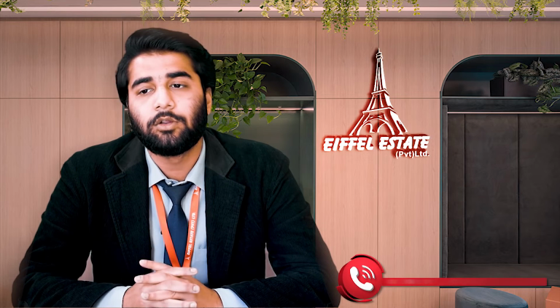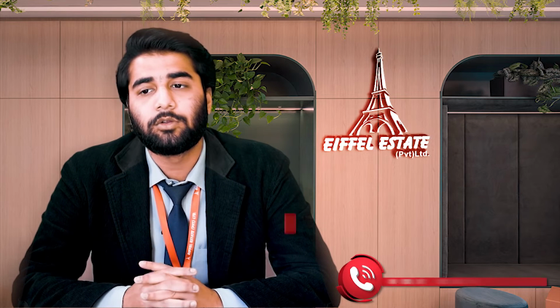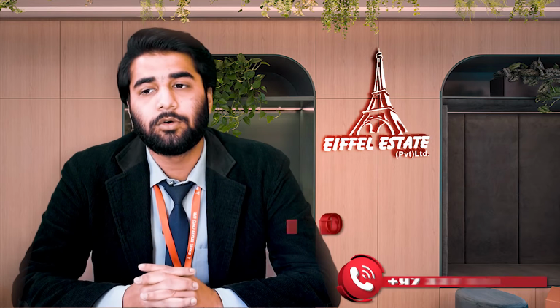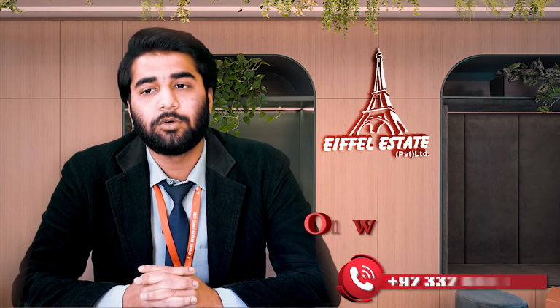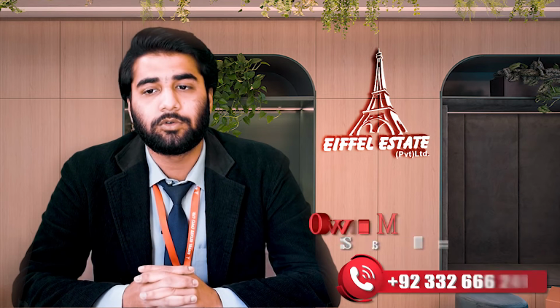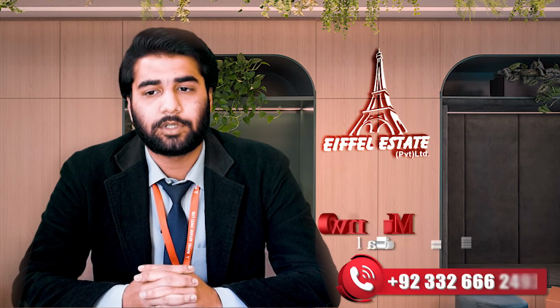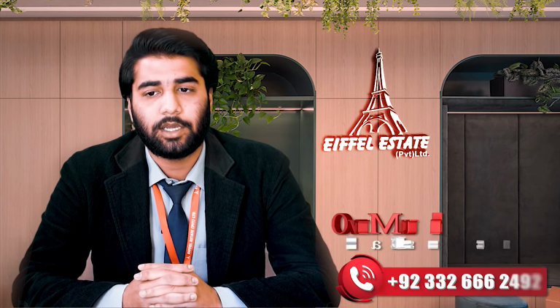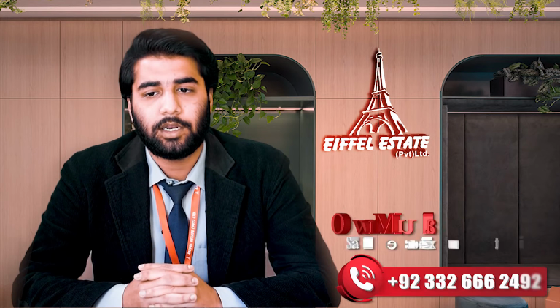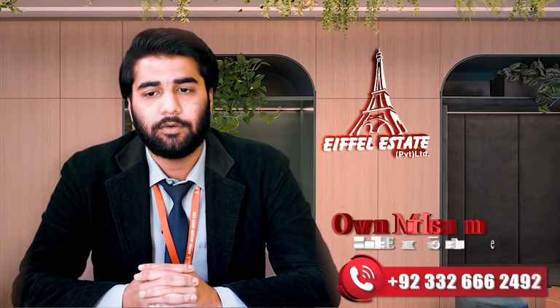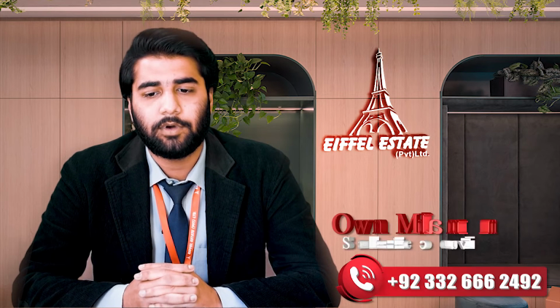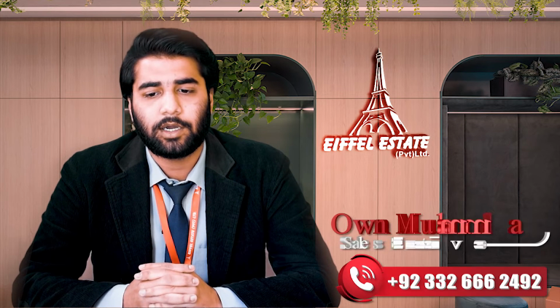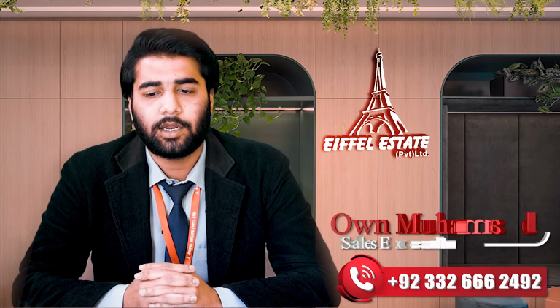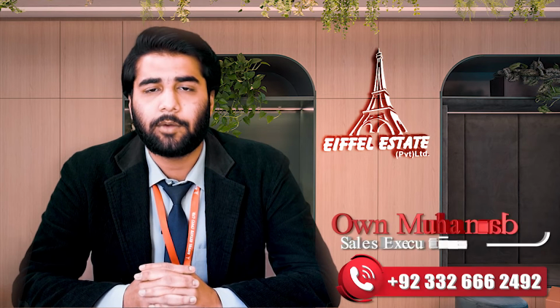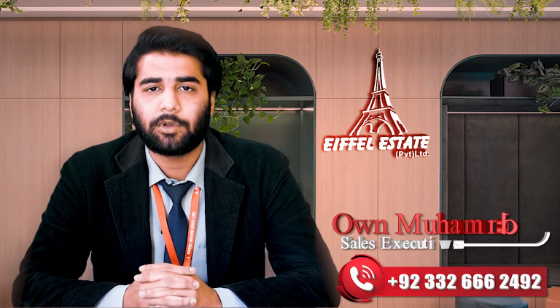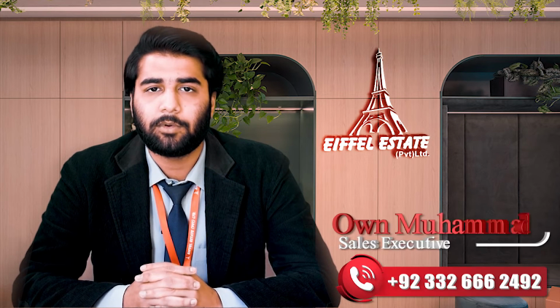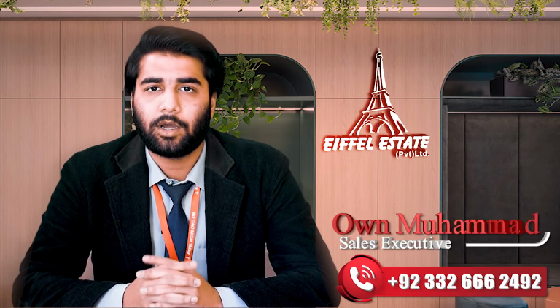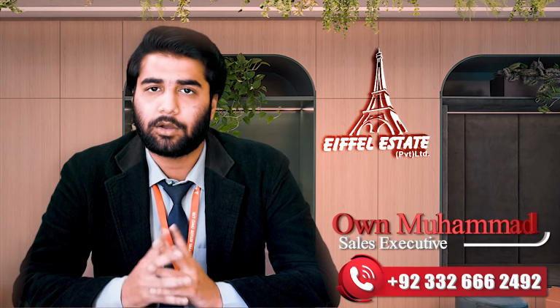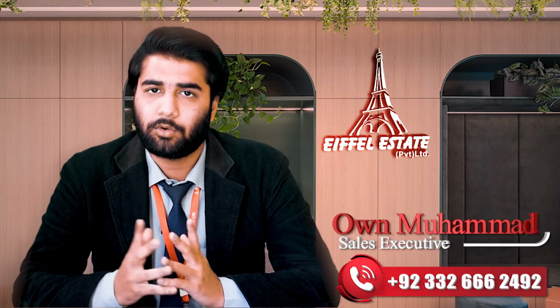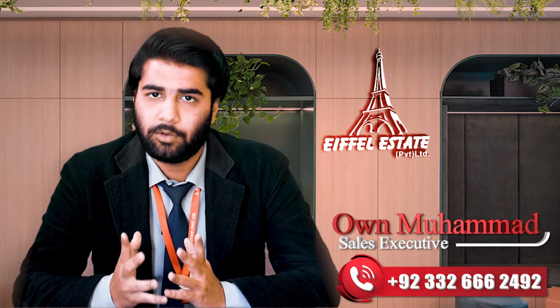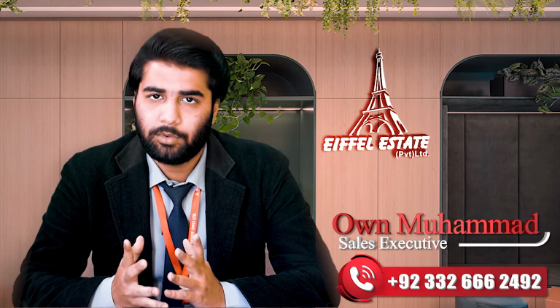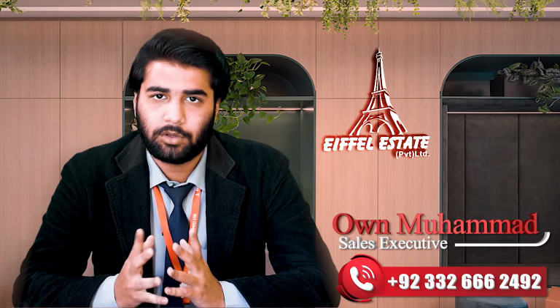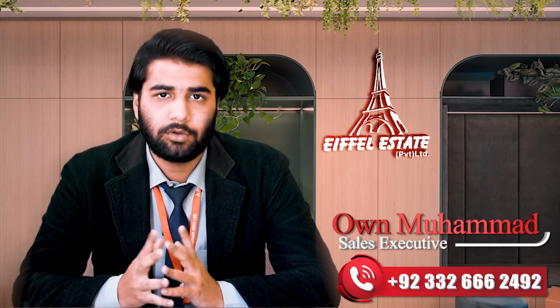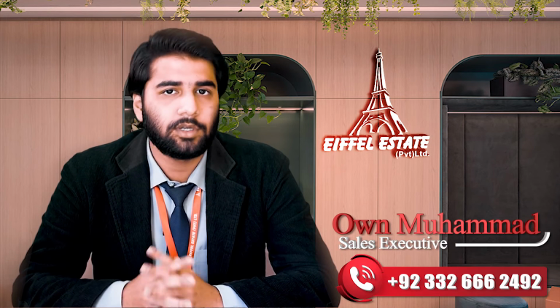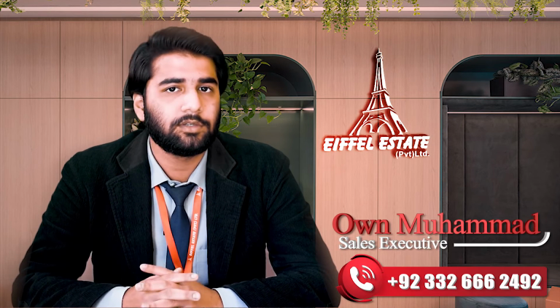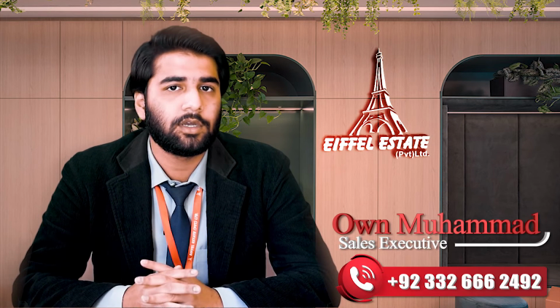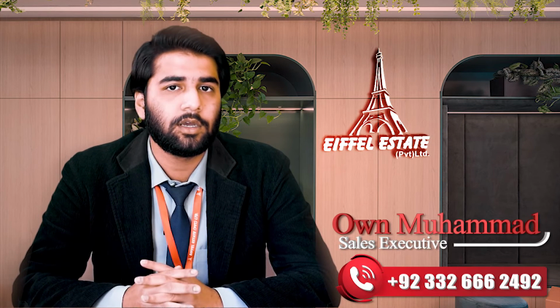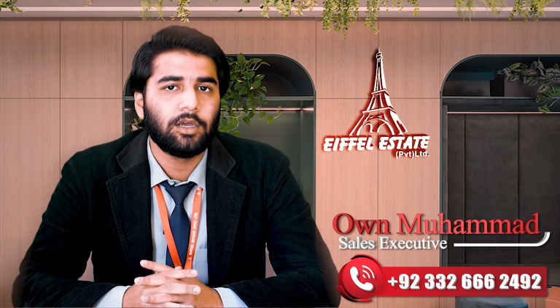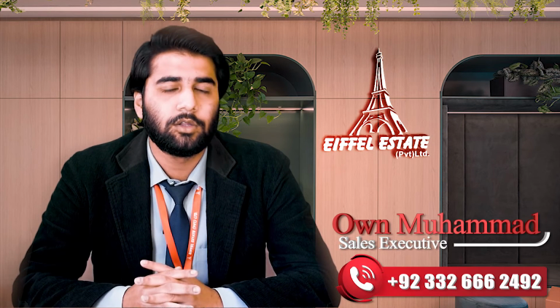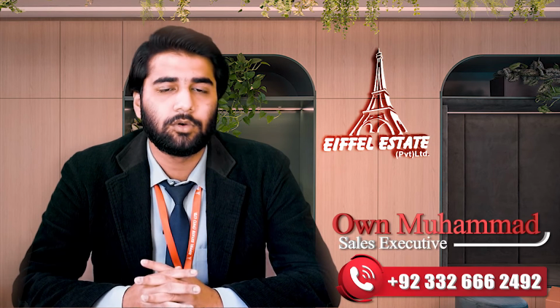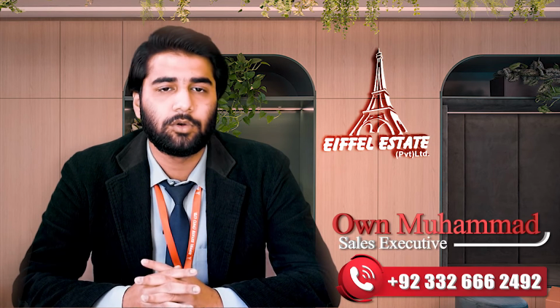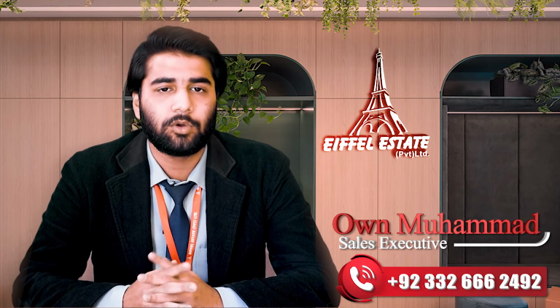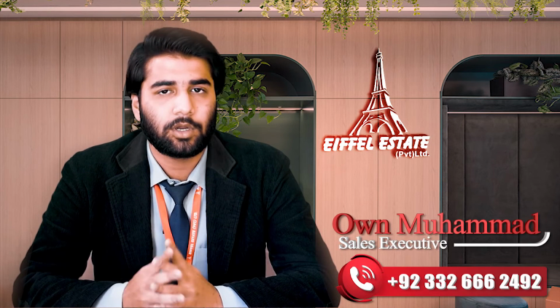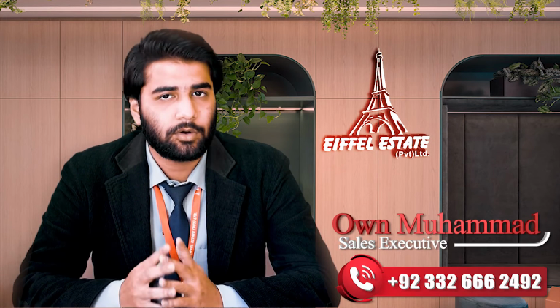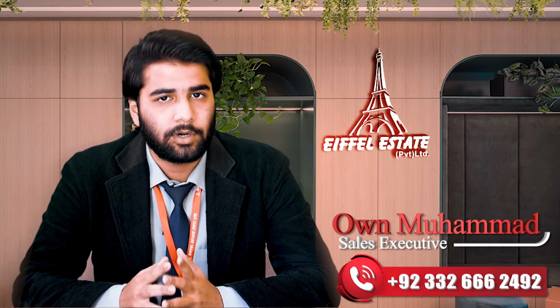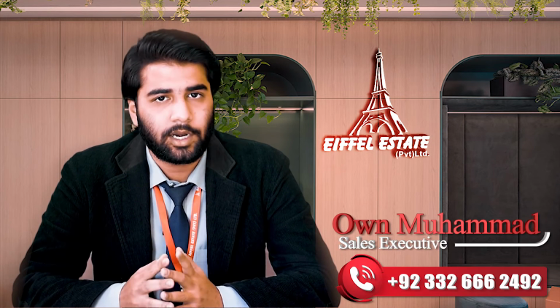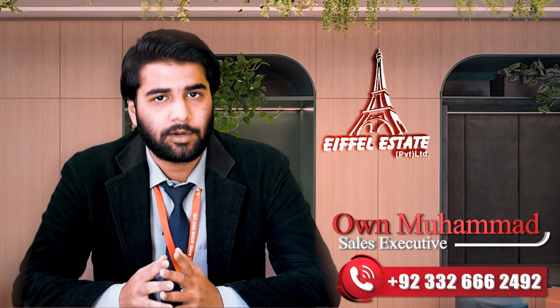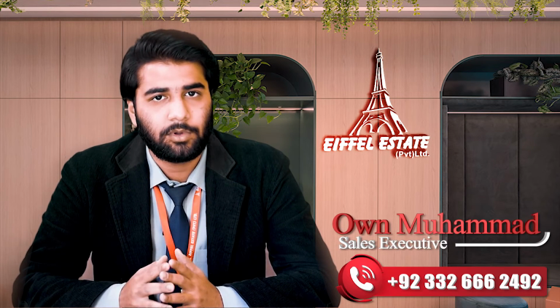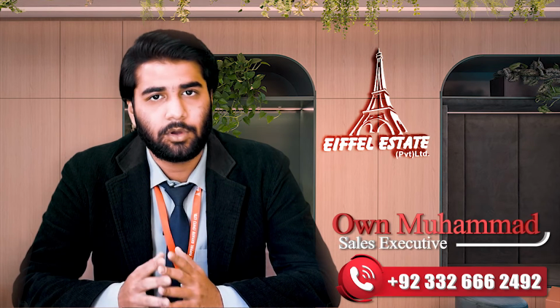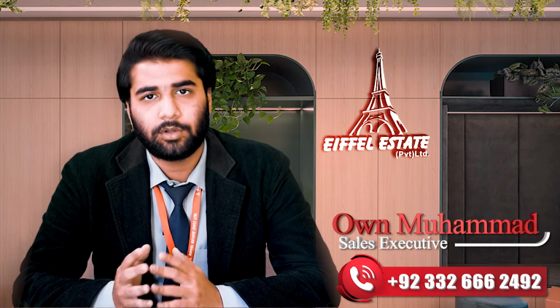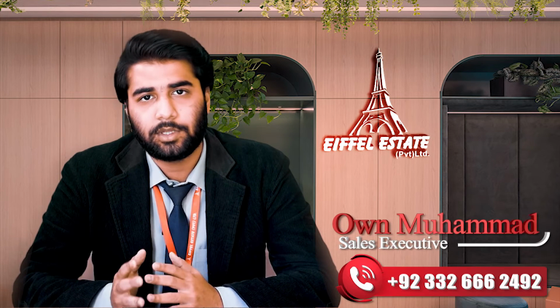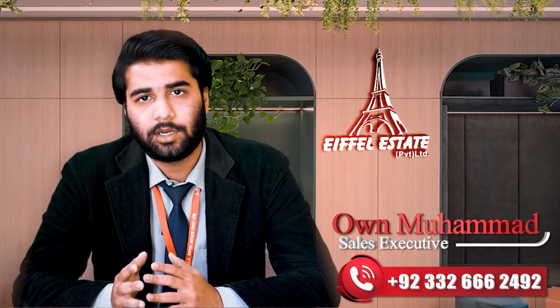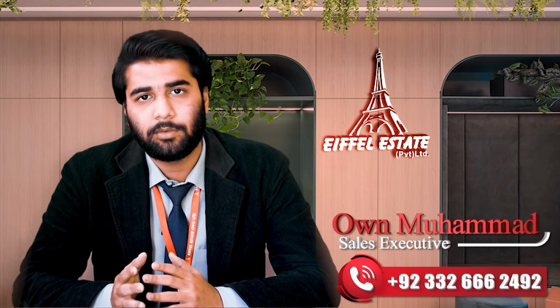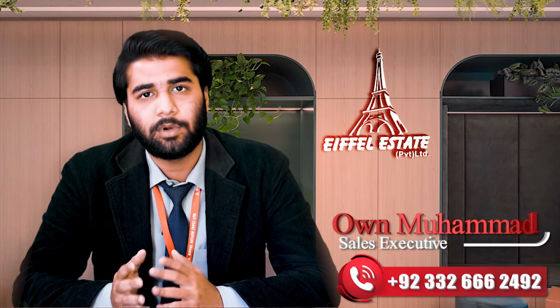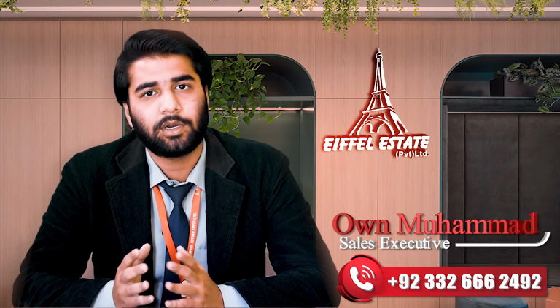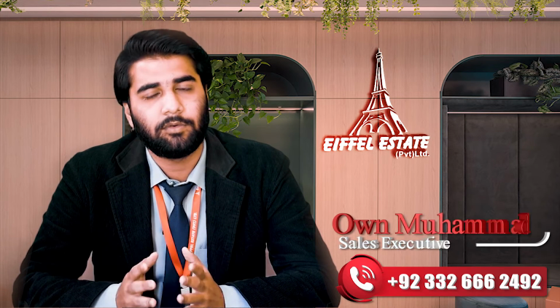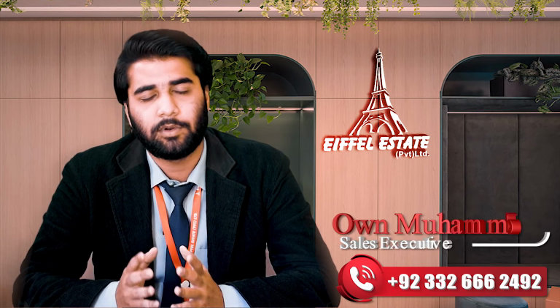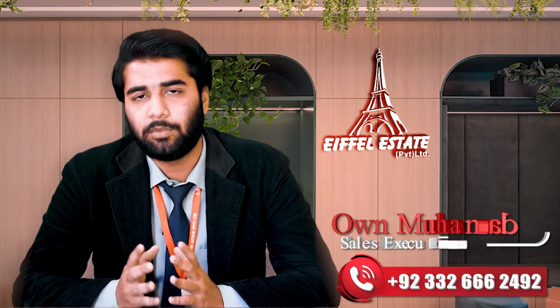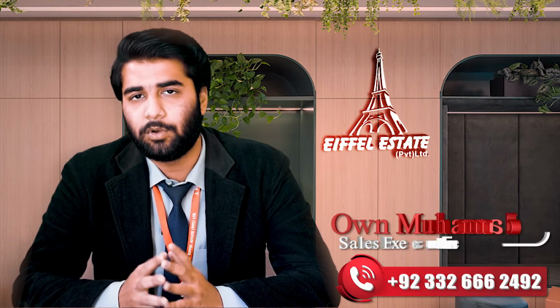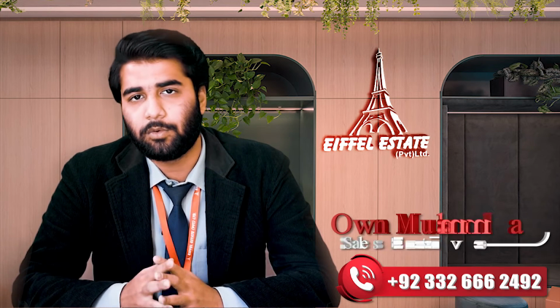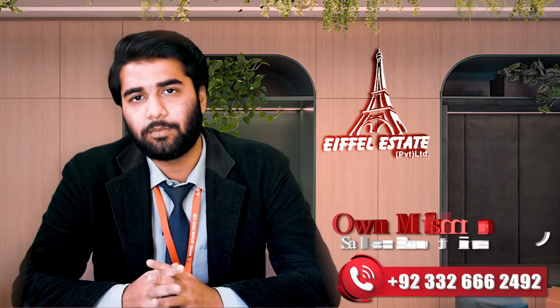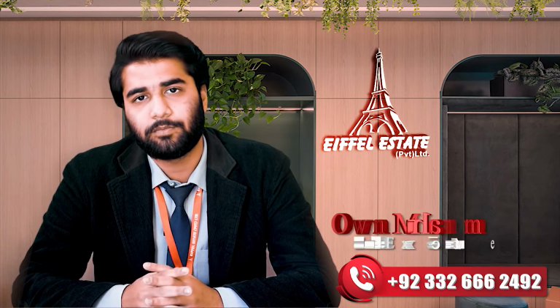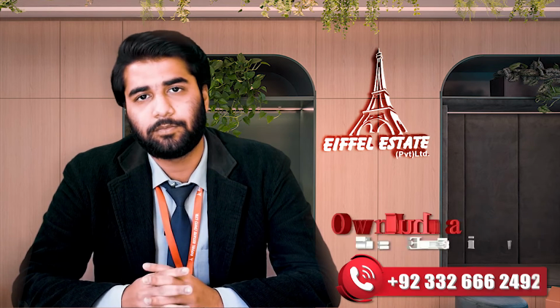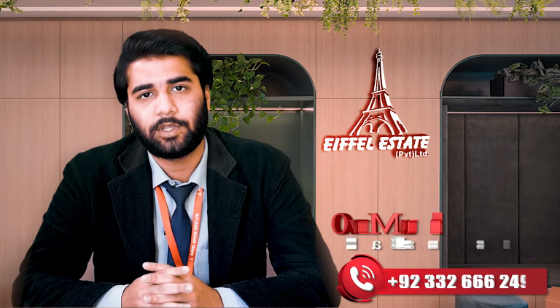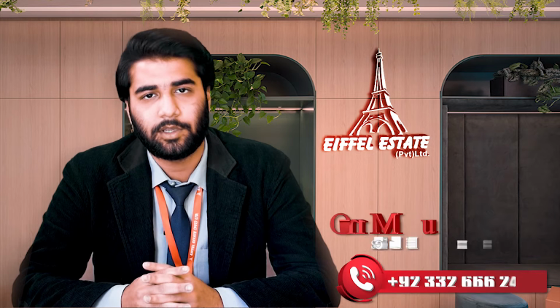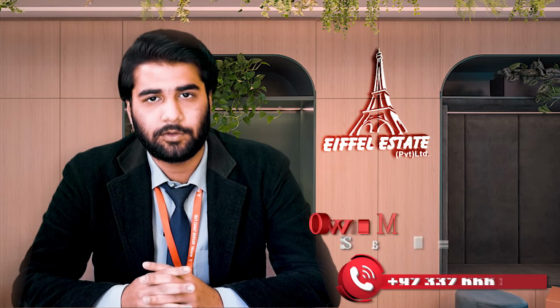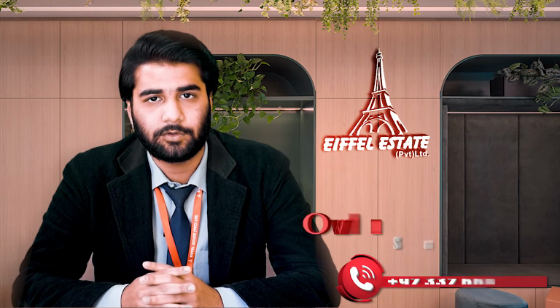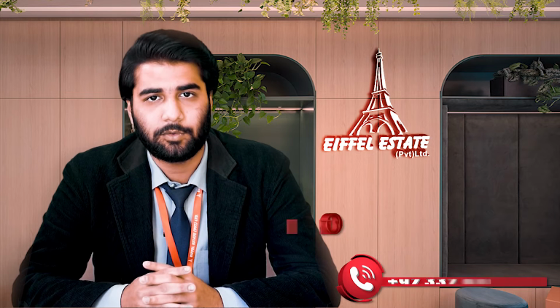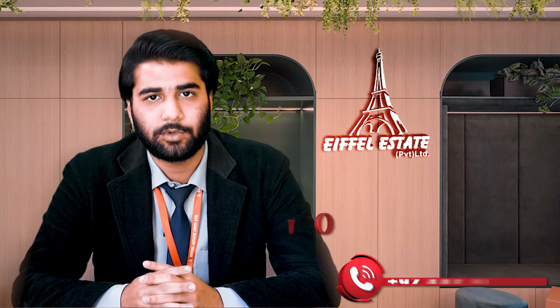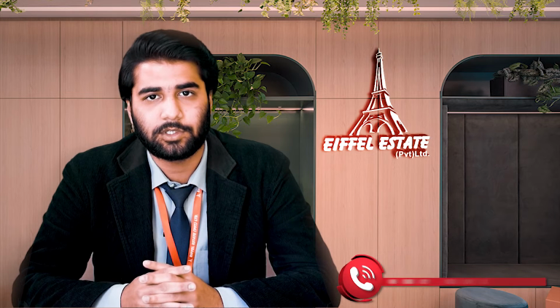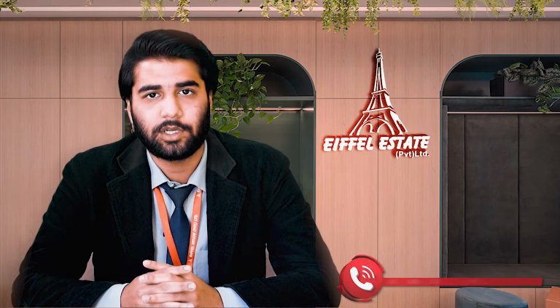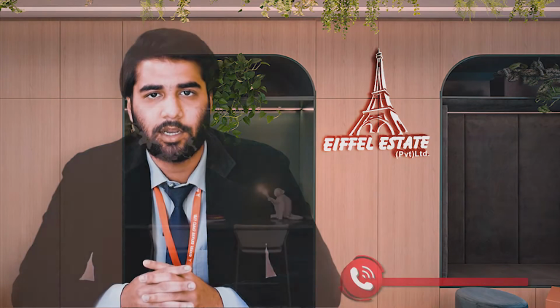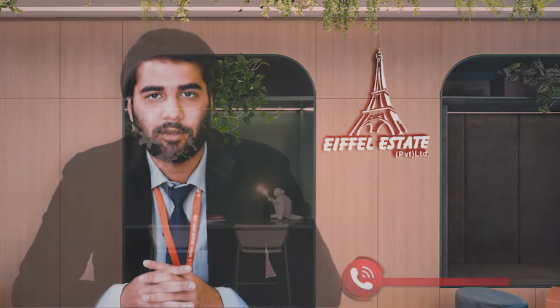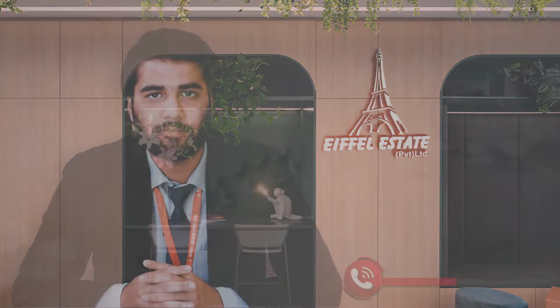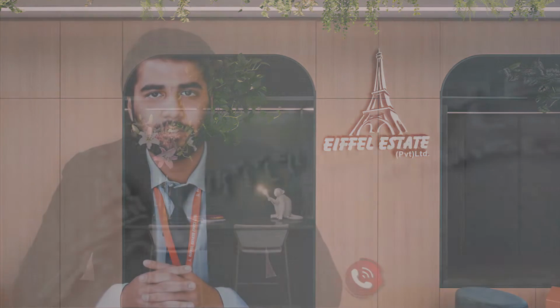Besides, if you are curious, you can contact me on the number given below. Thank you so much.